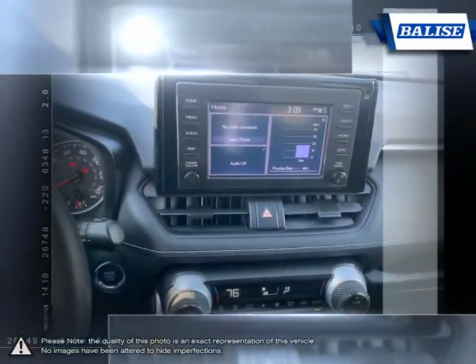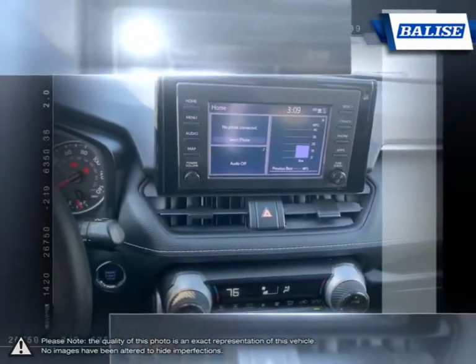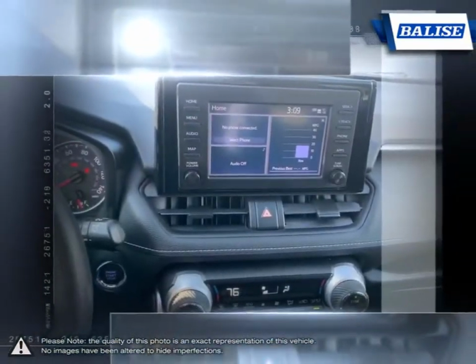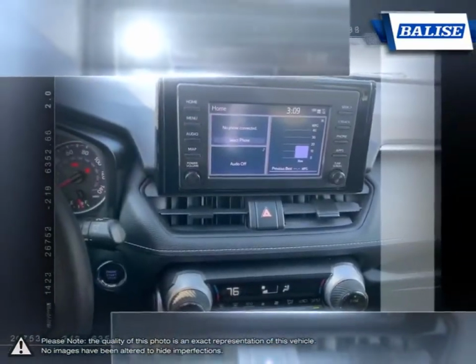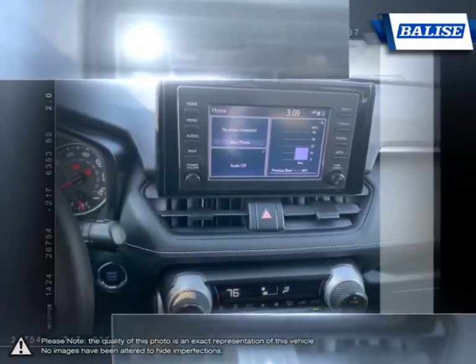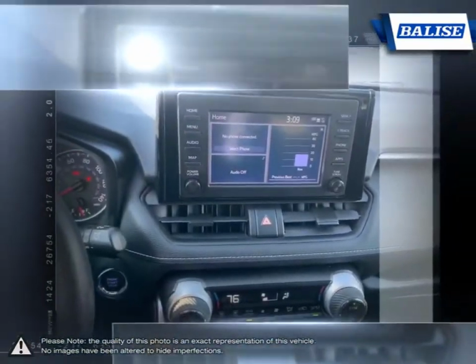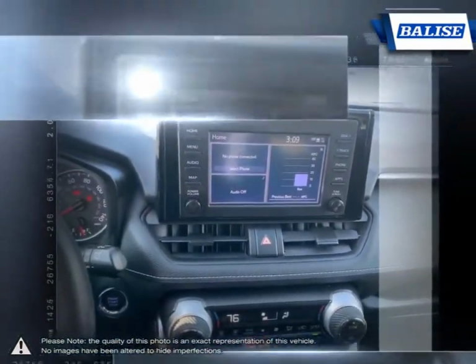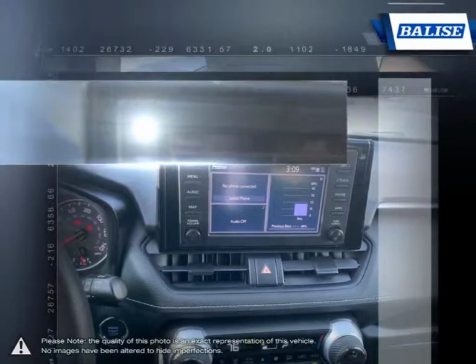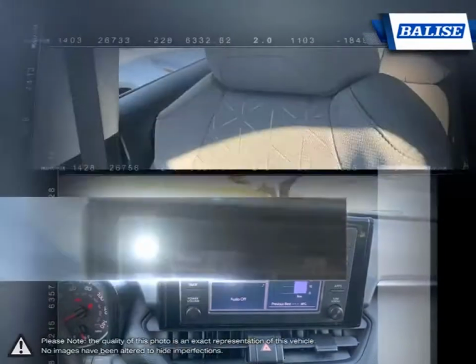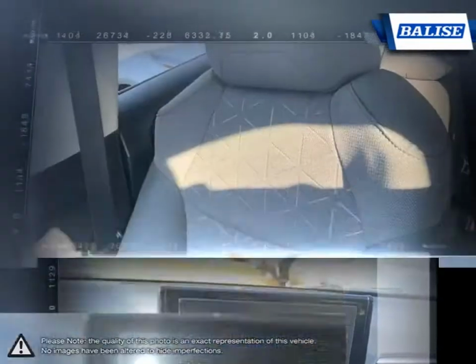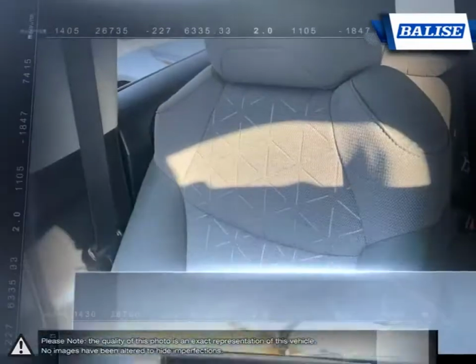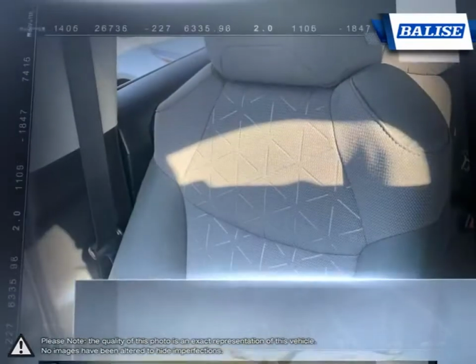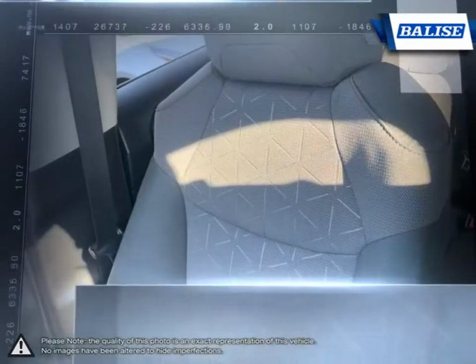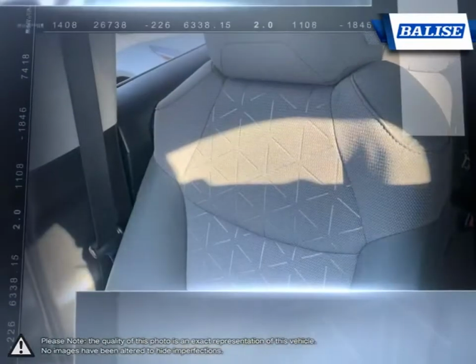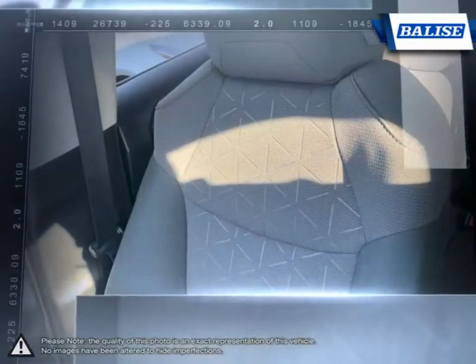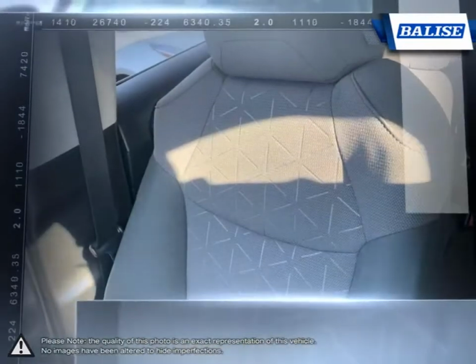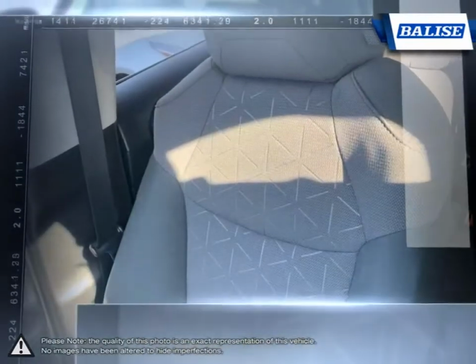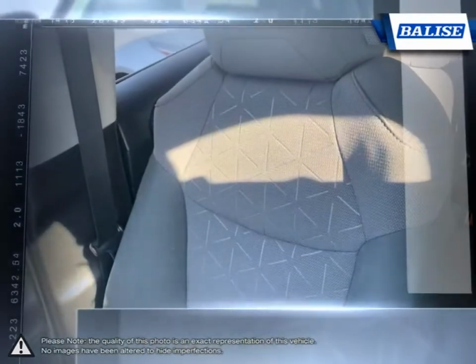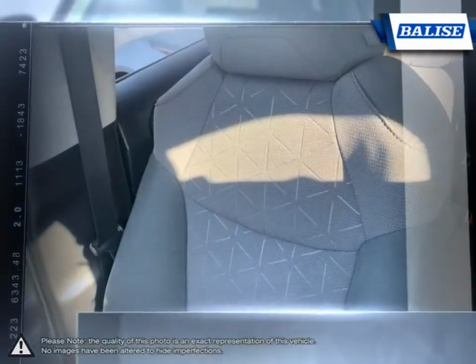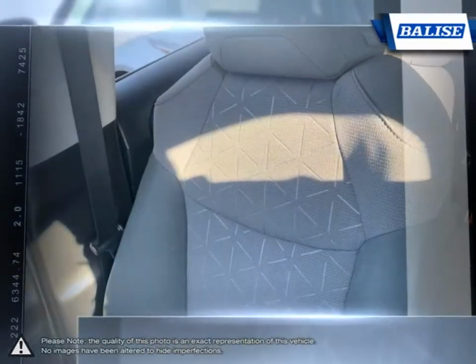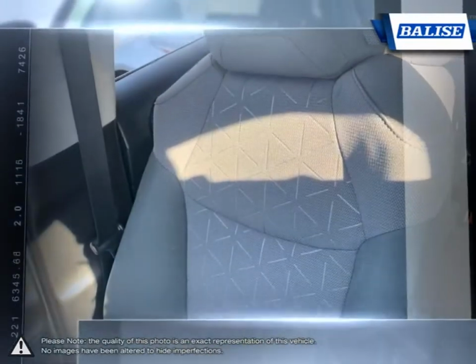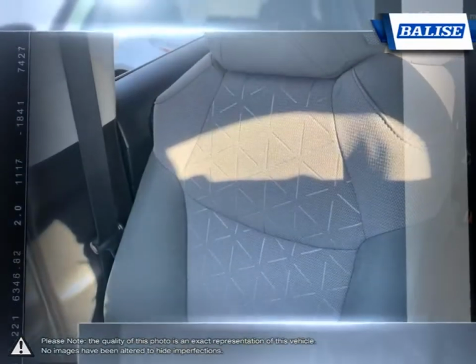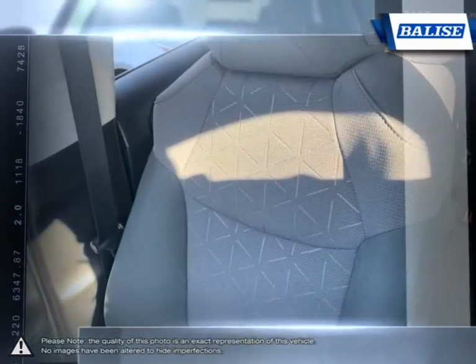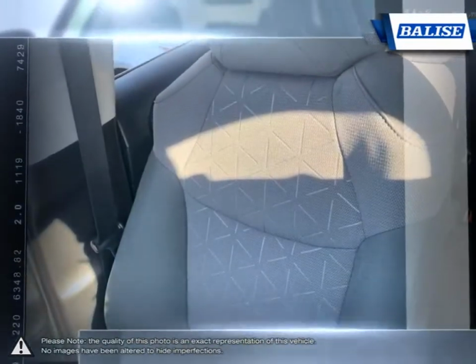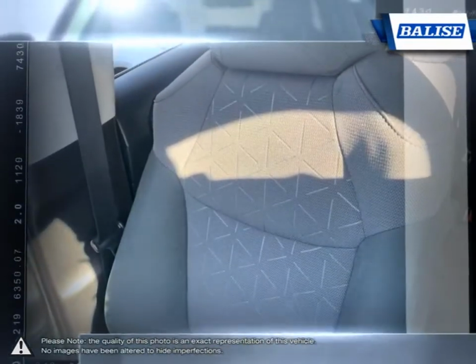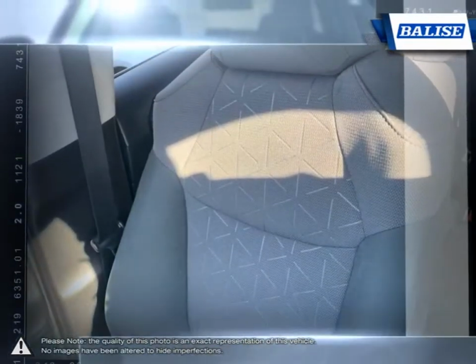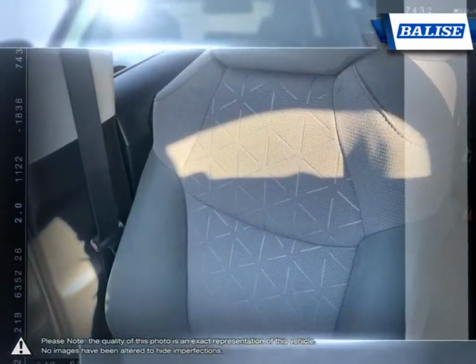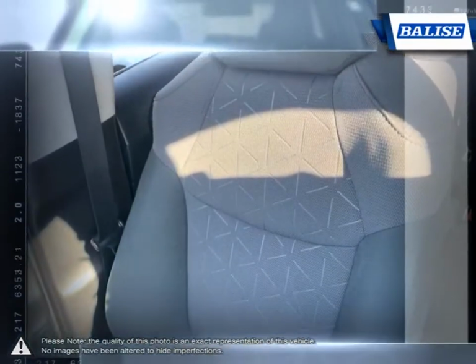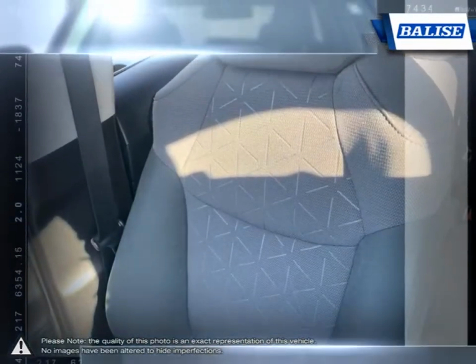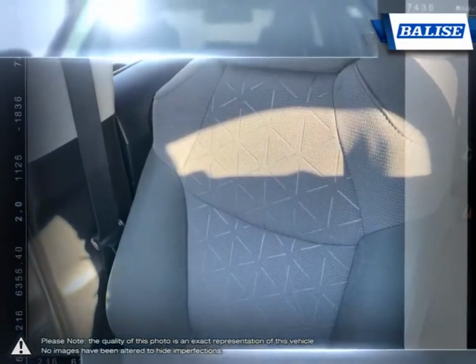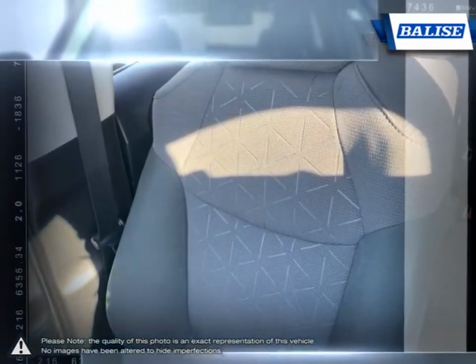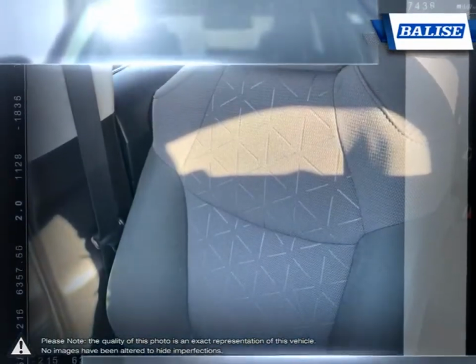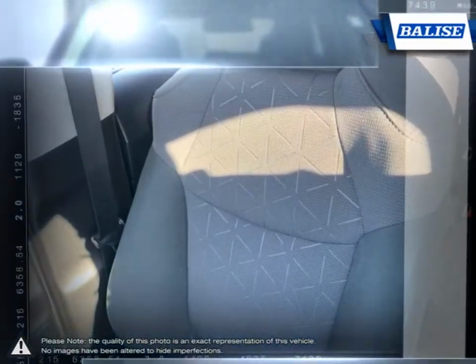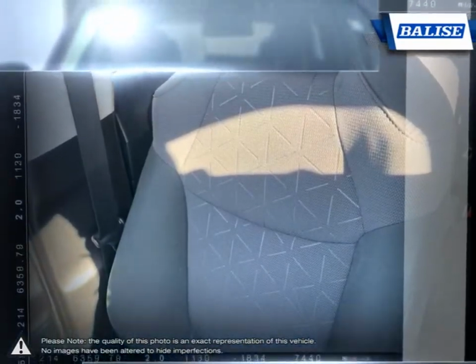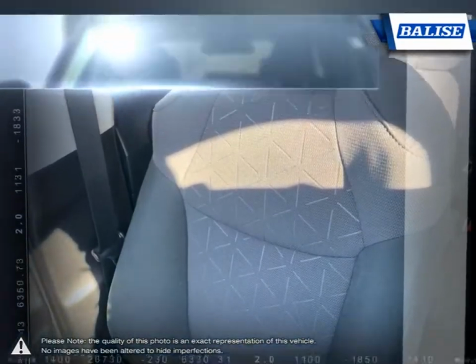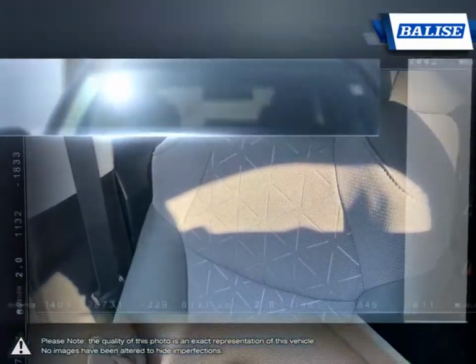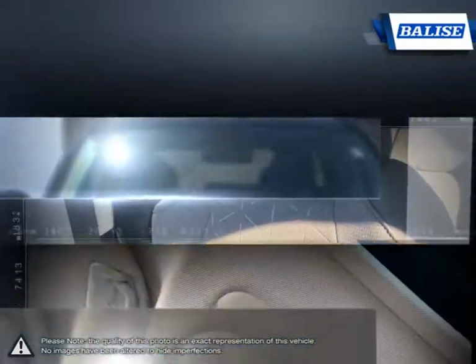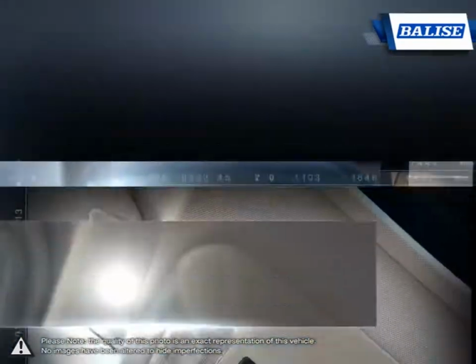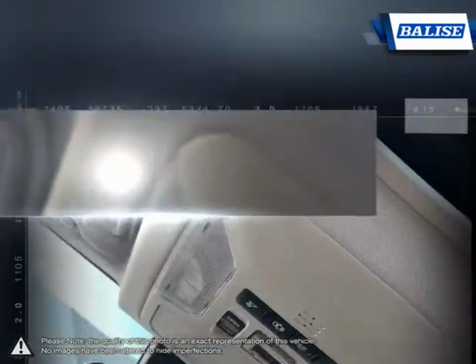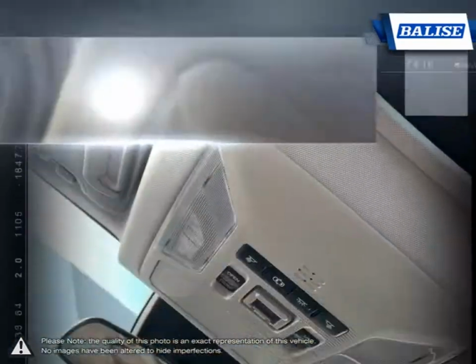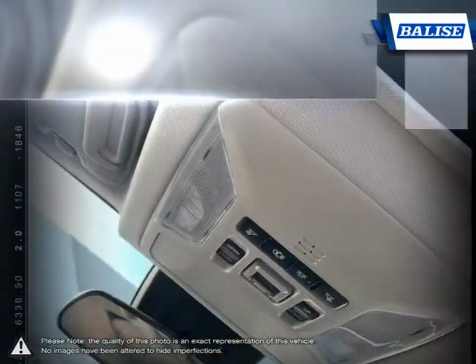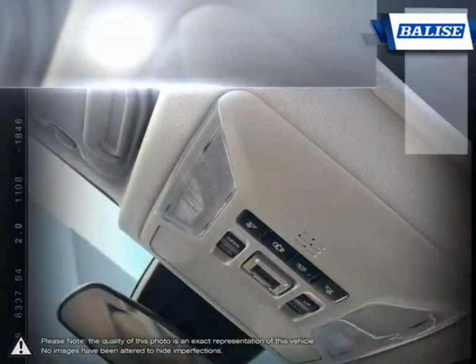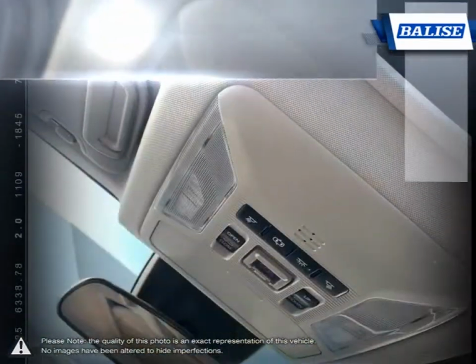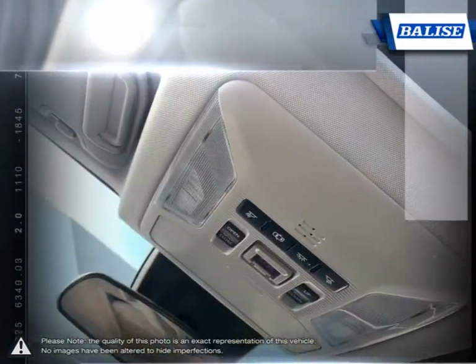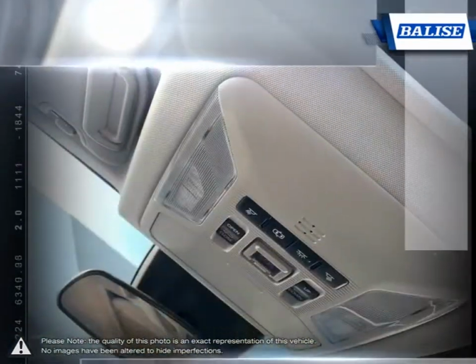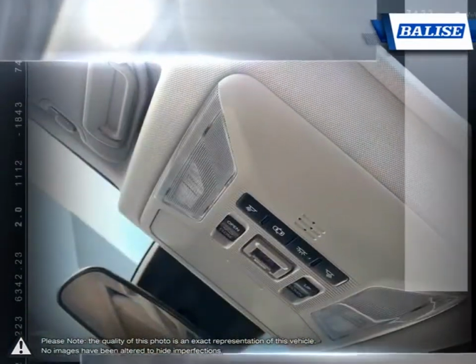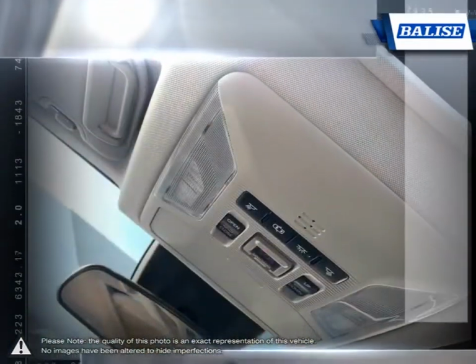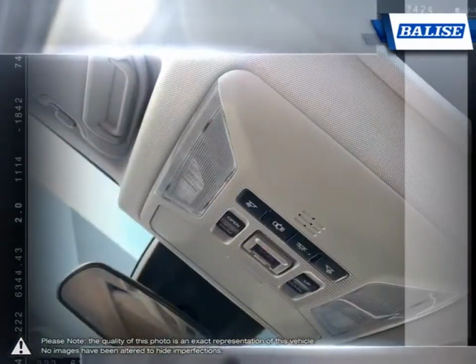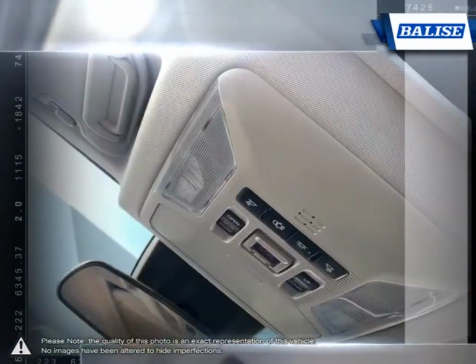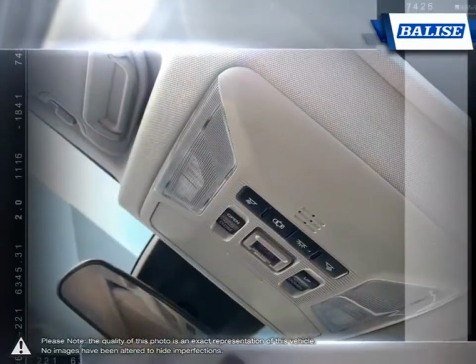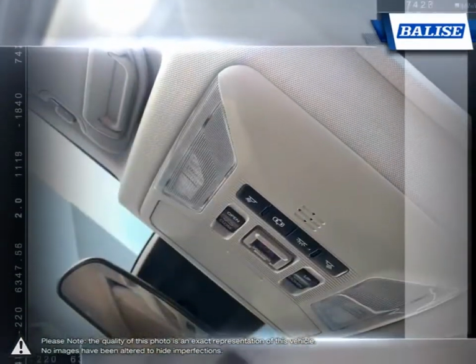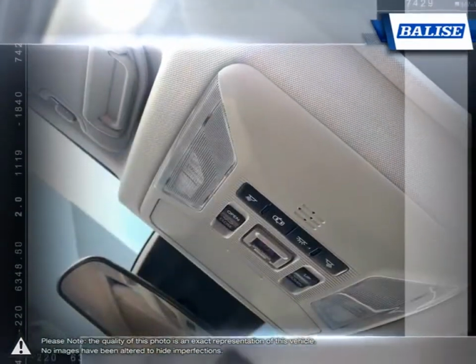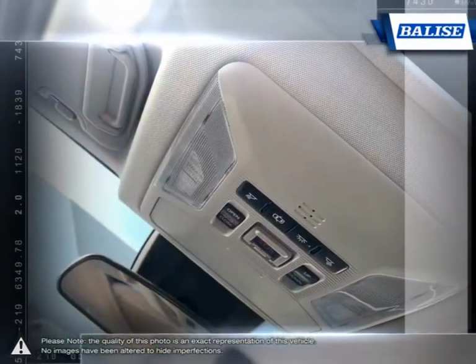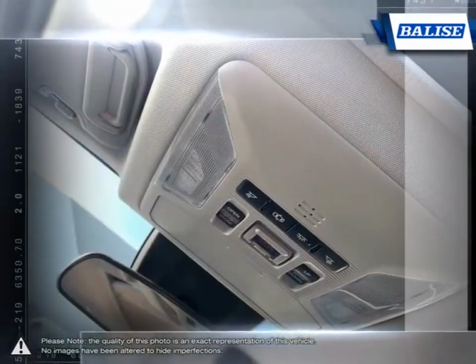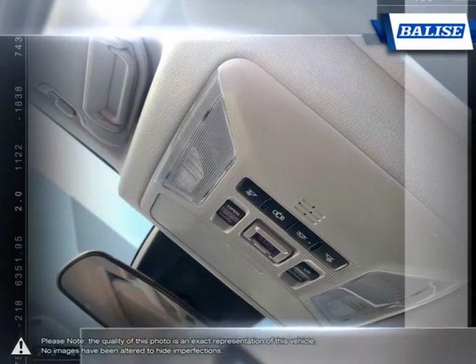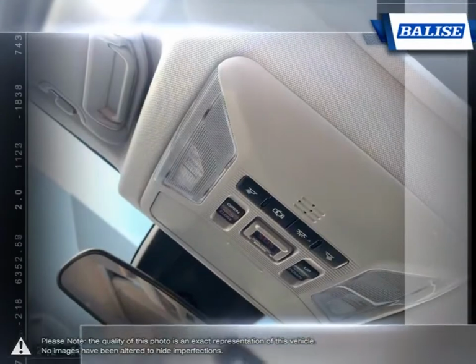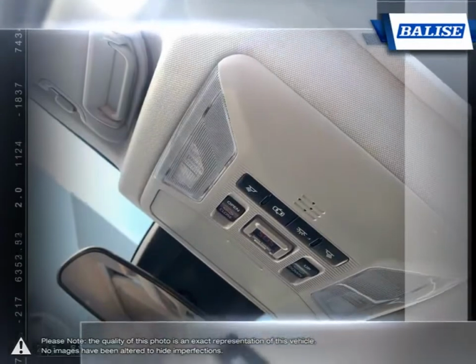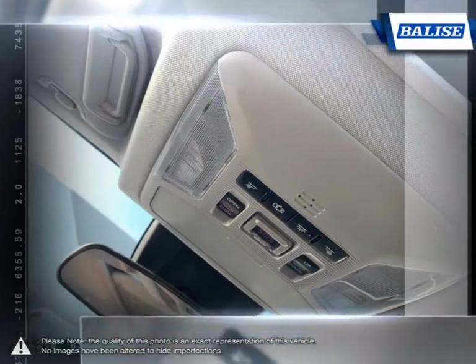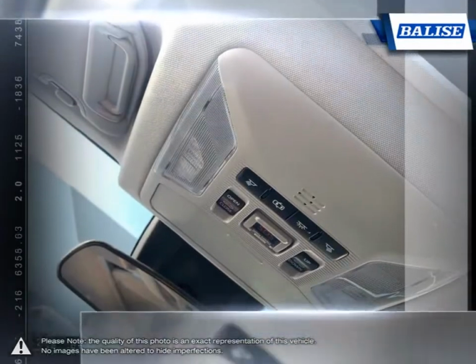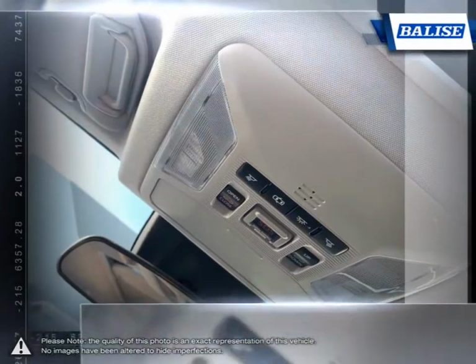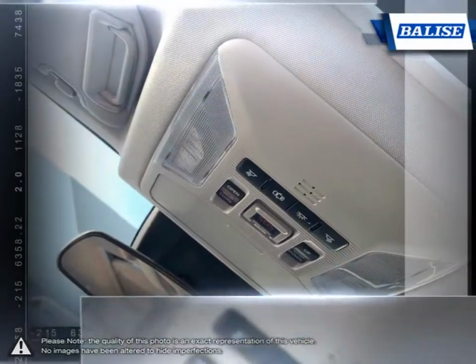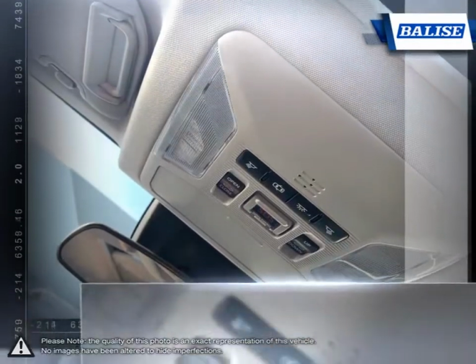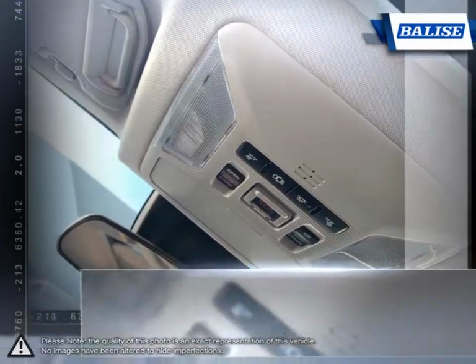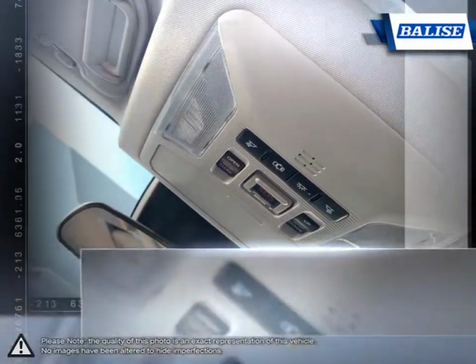We realize purchasing a new vehicle is an investment, and we take that seriously. We value your individual needs and your time.